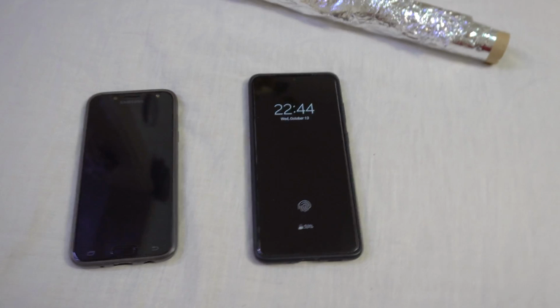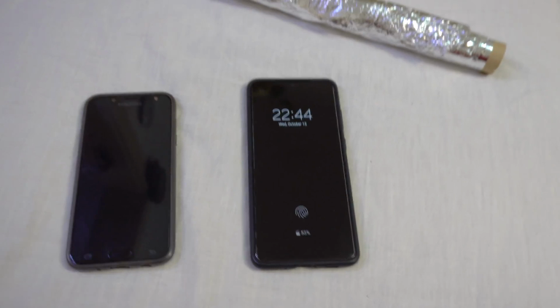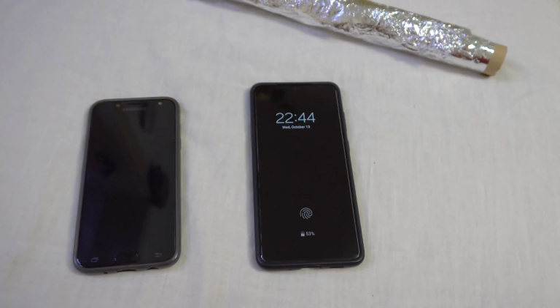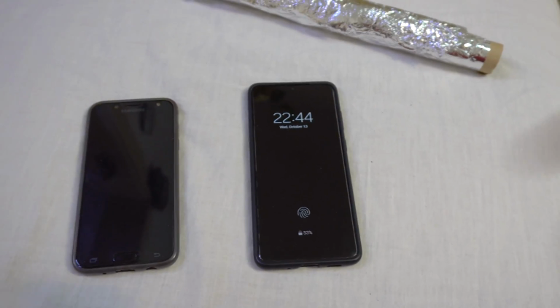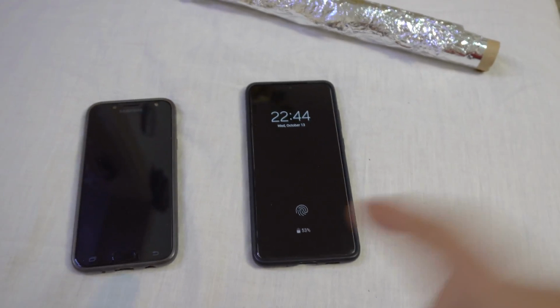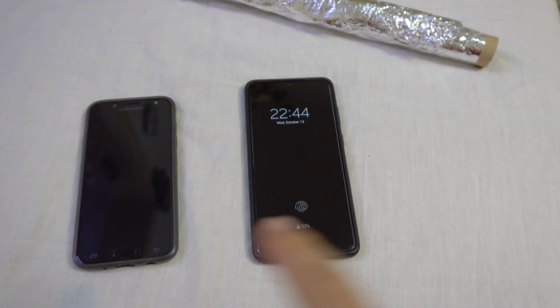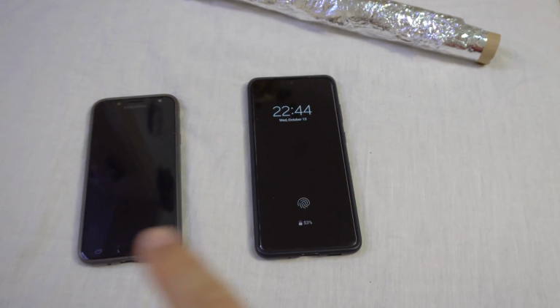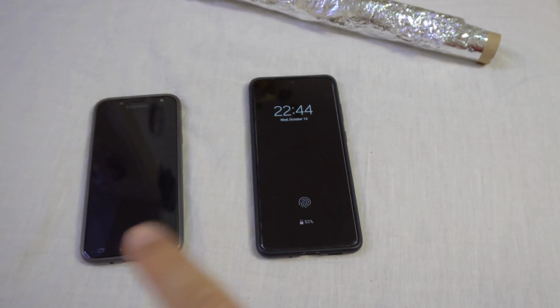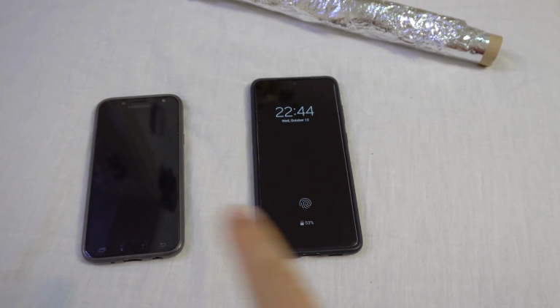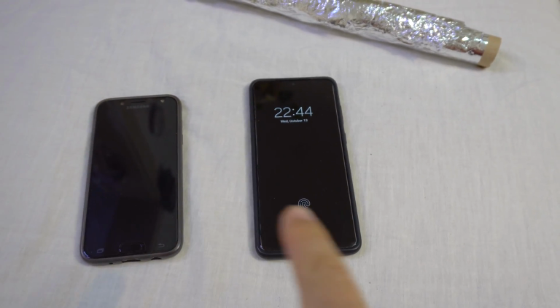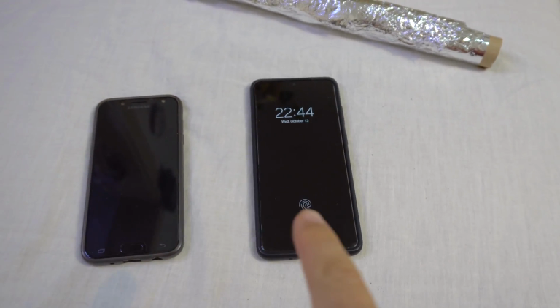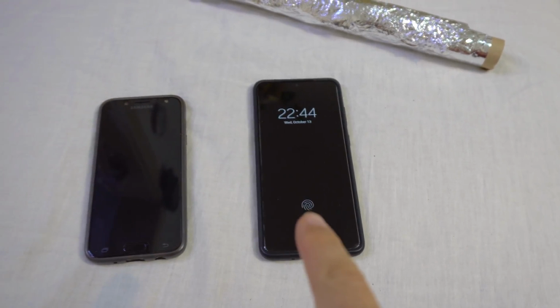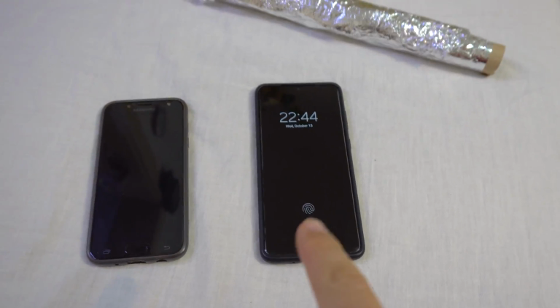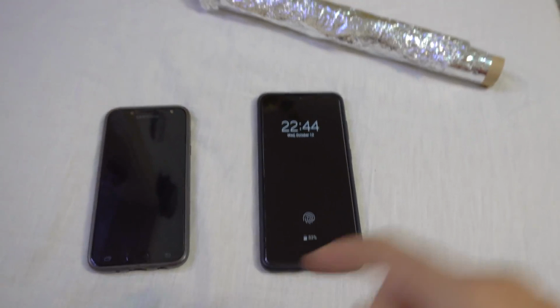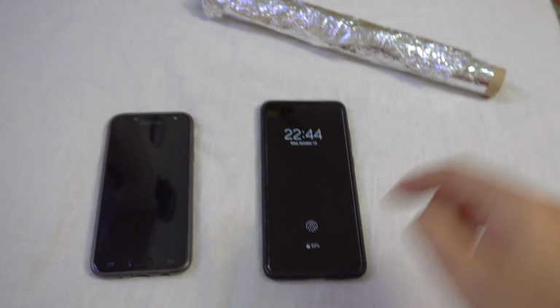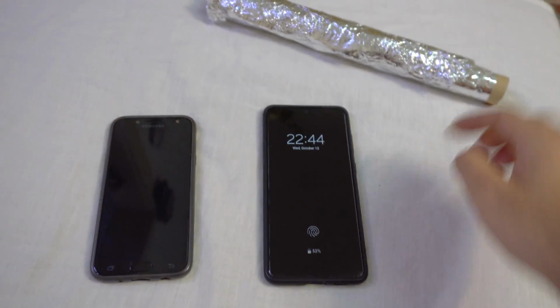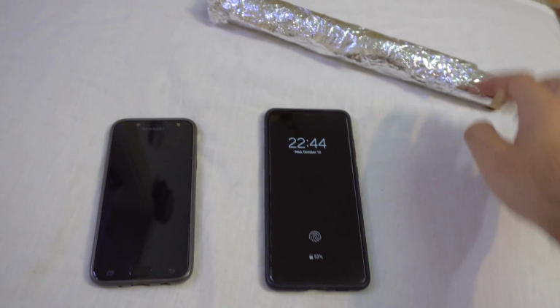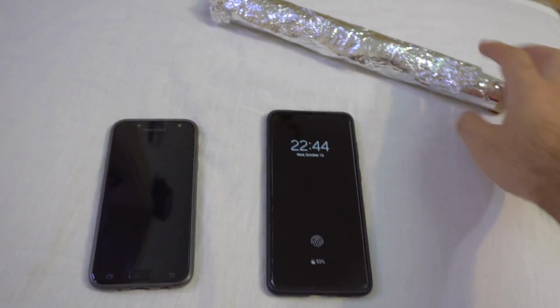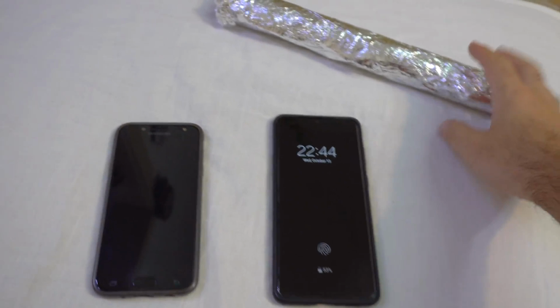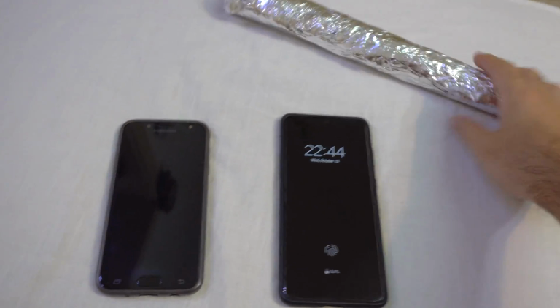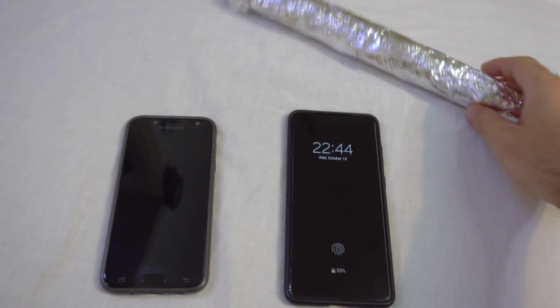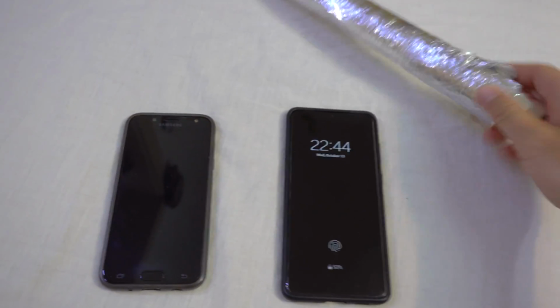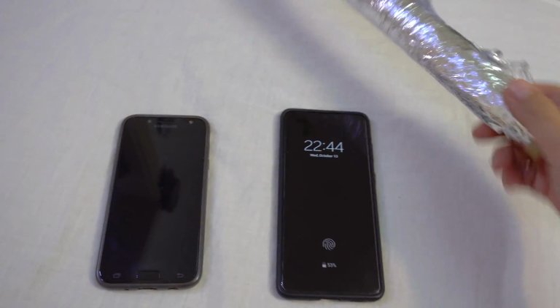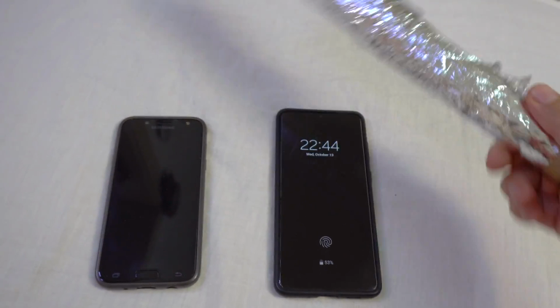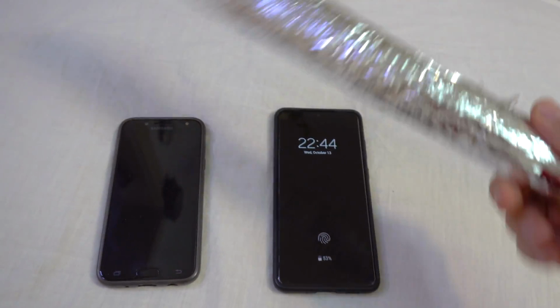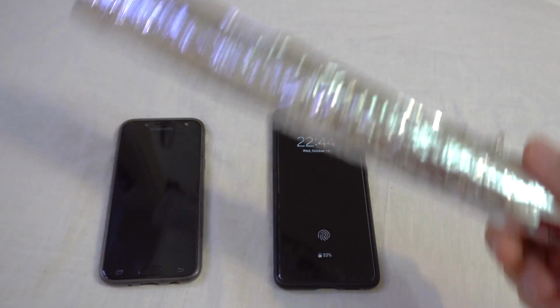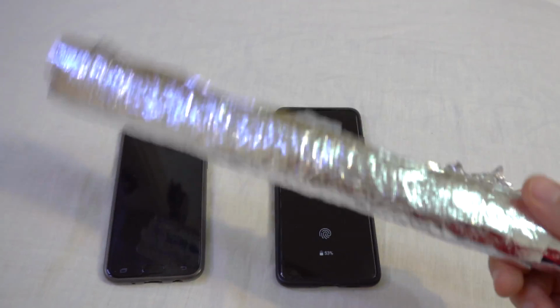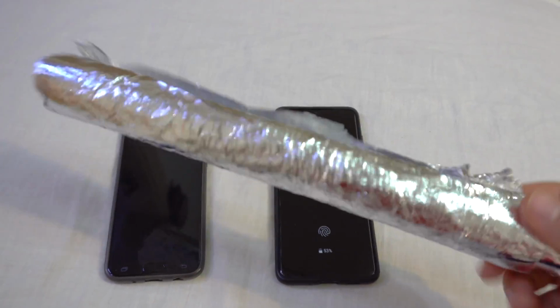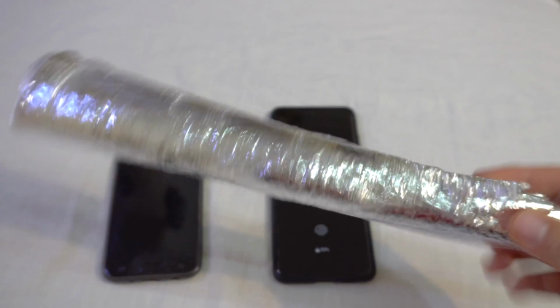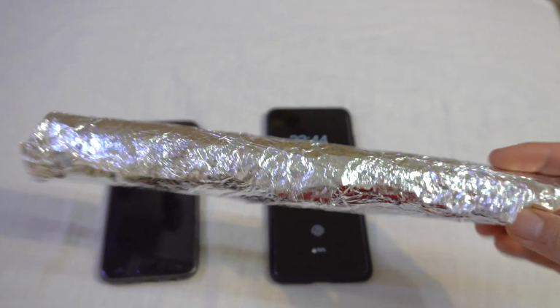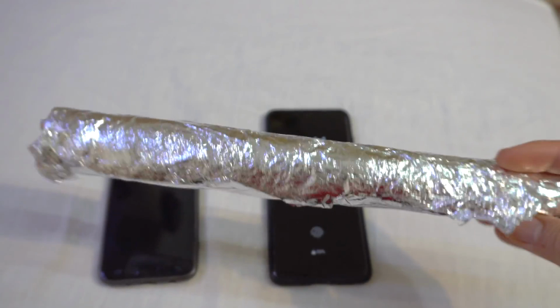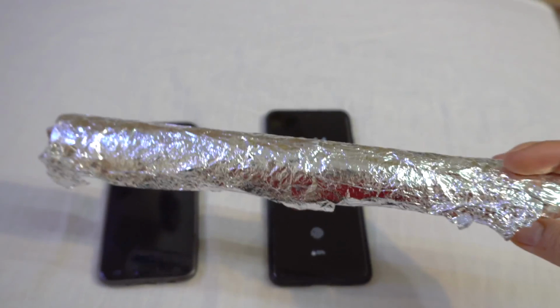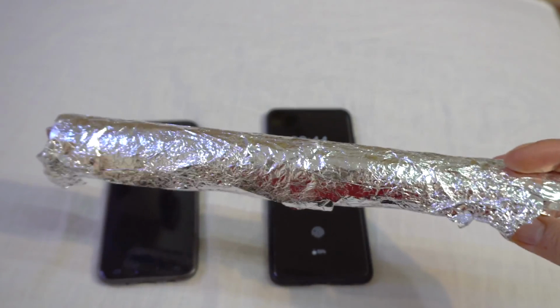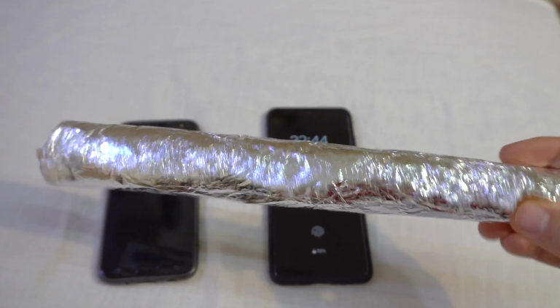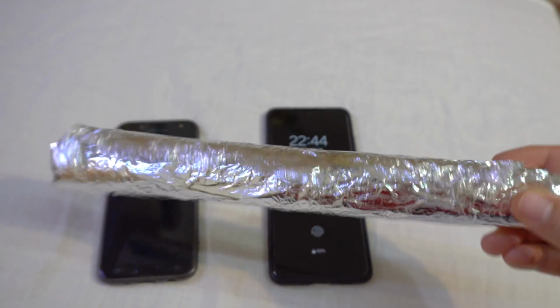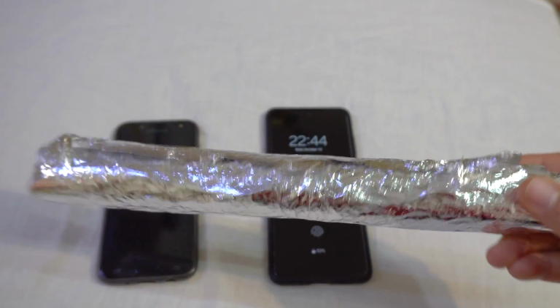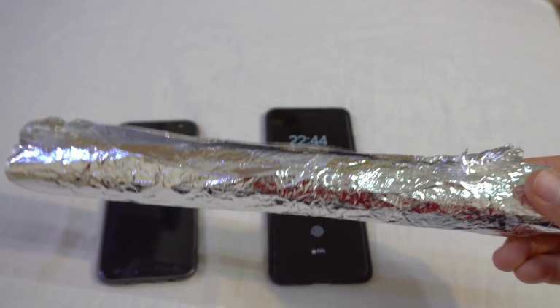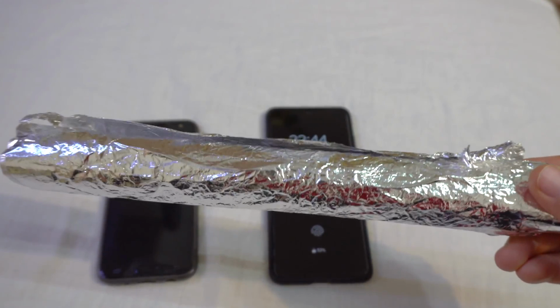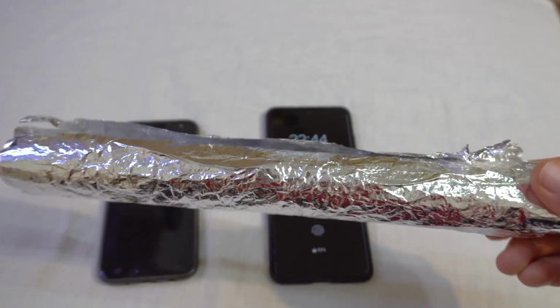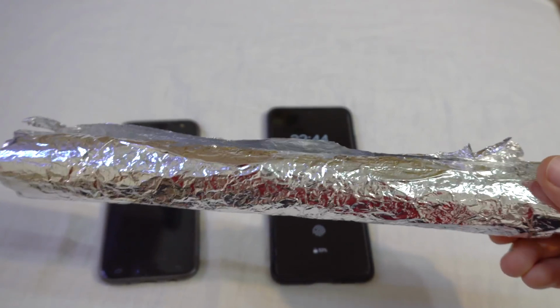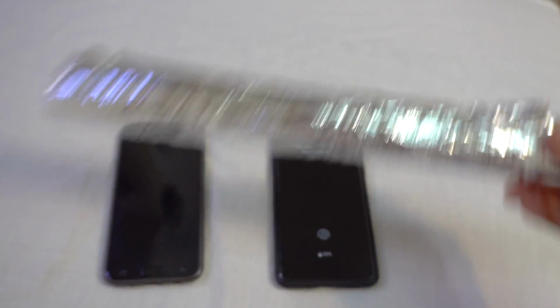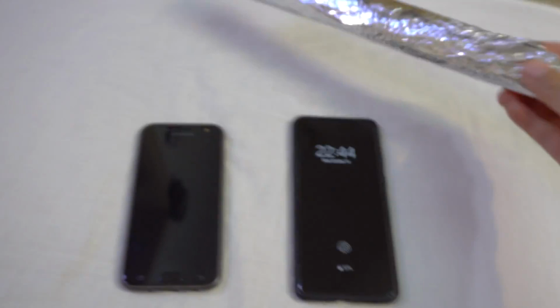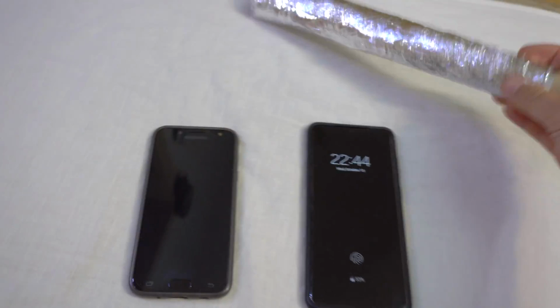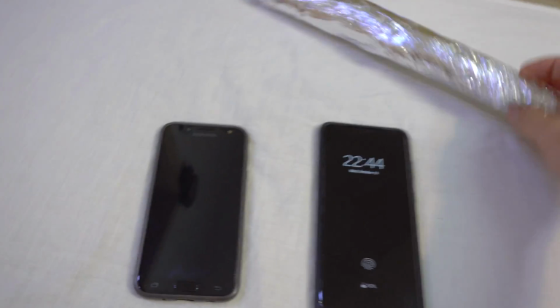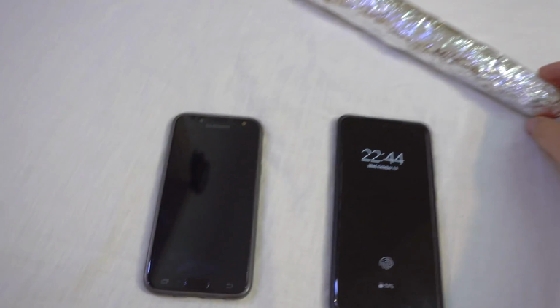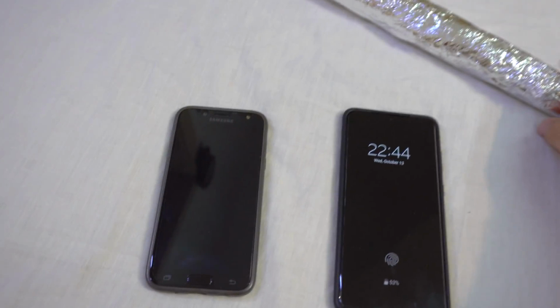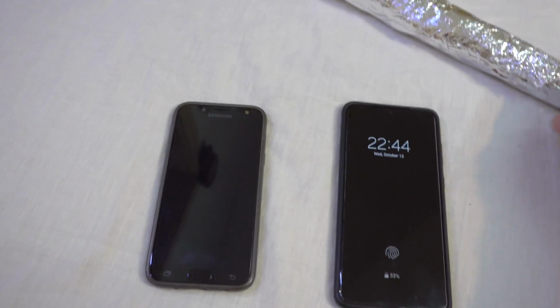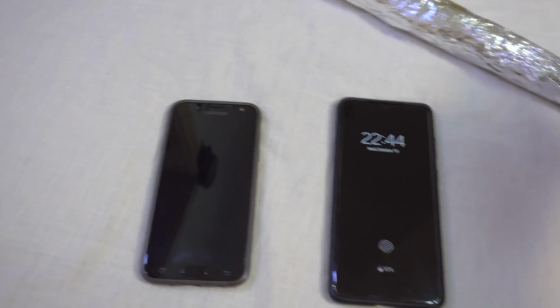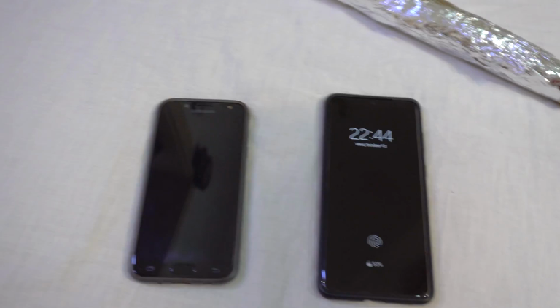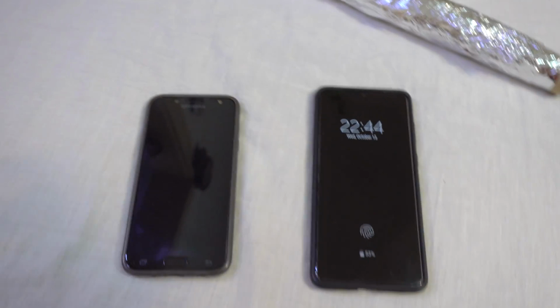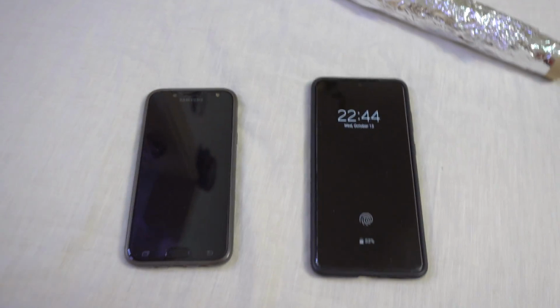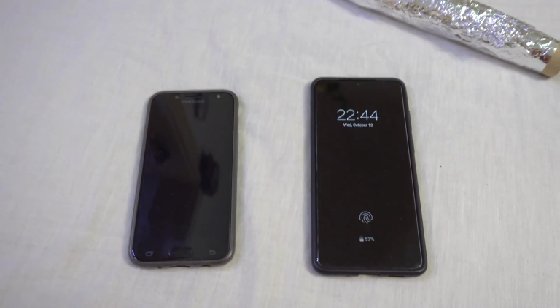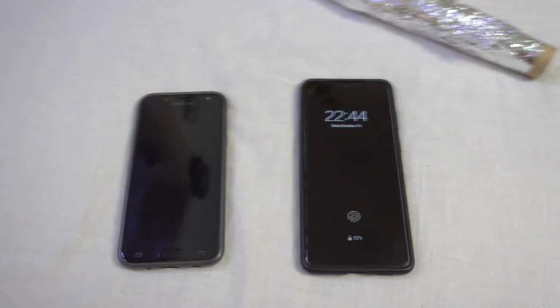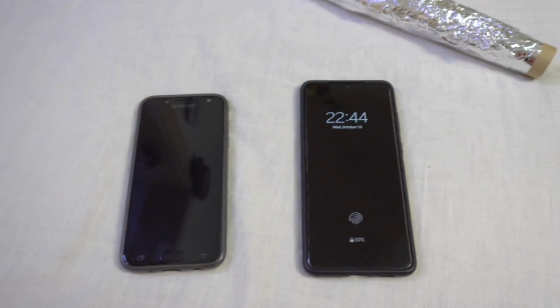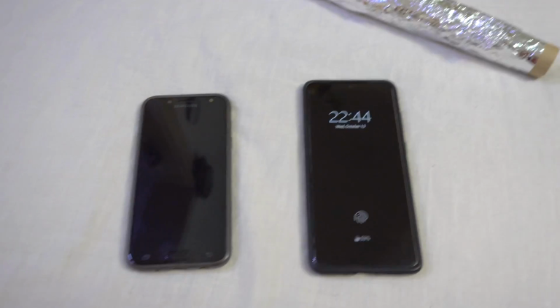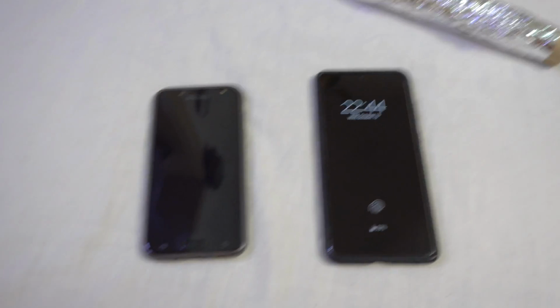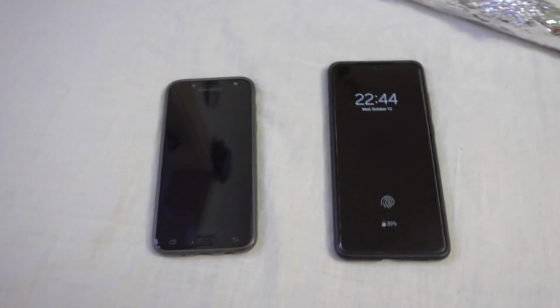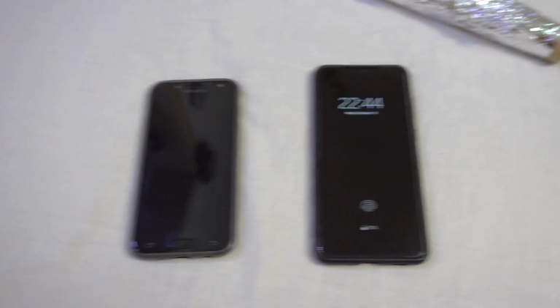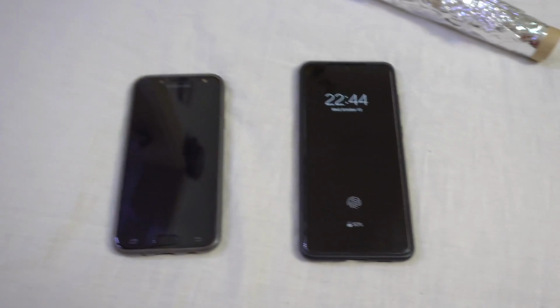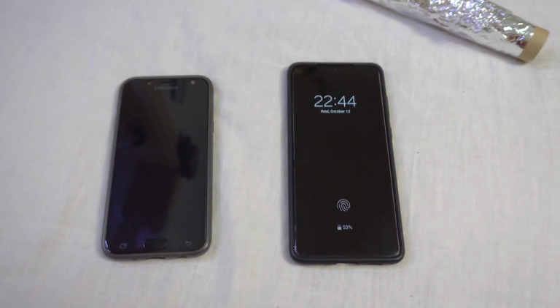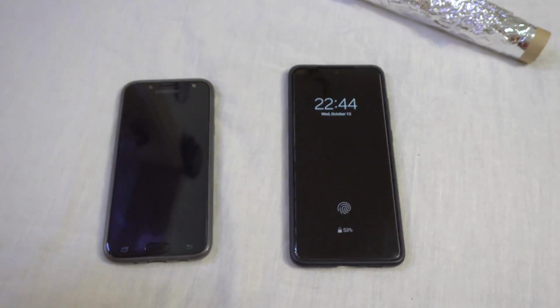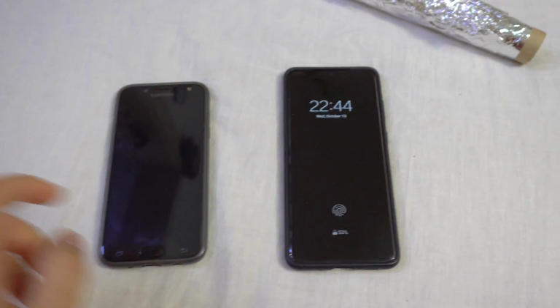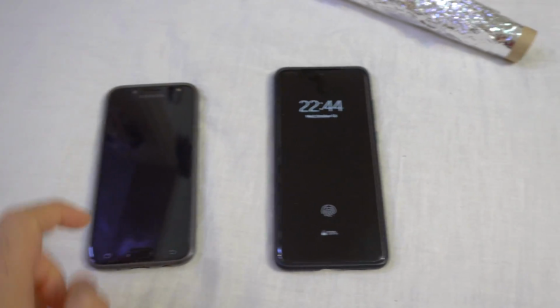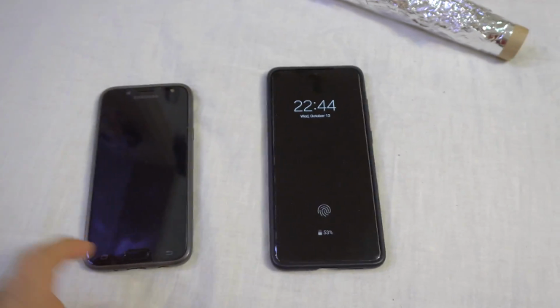Here we have two smartphones and aluminium foil. Let's try to block the signal.